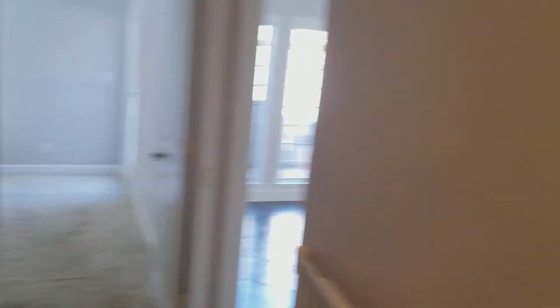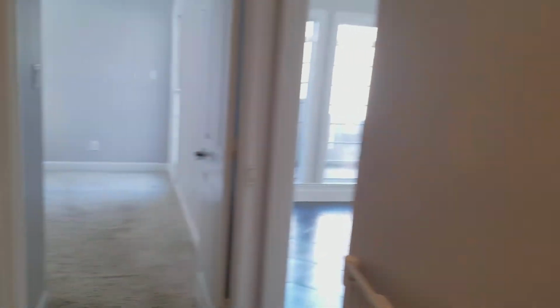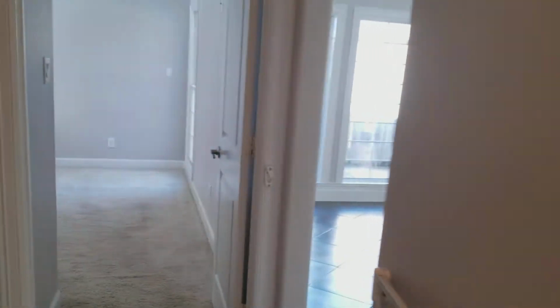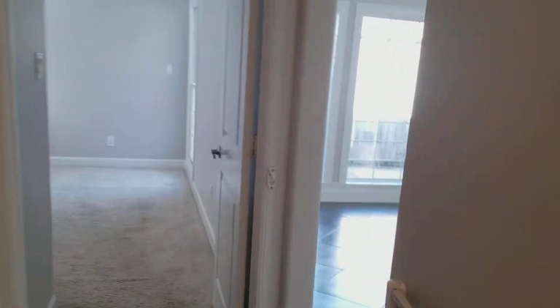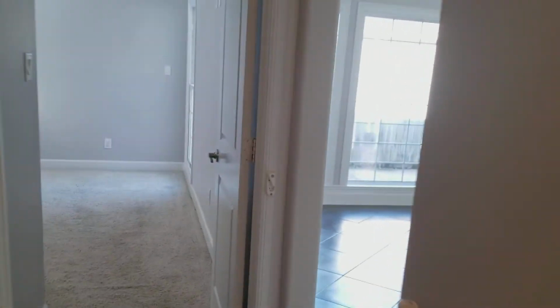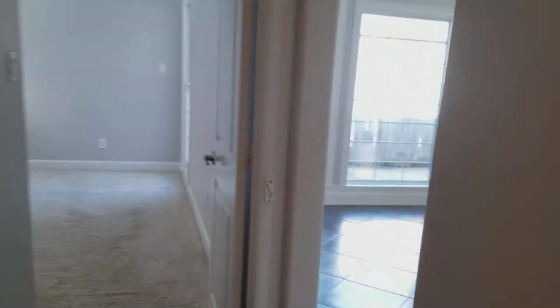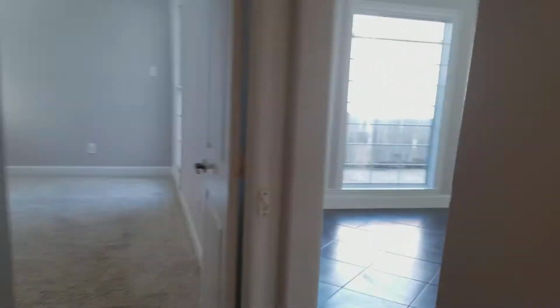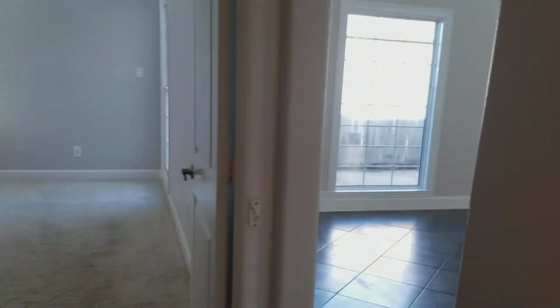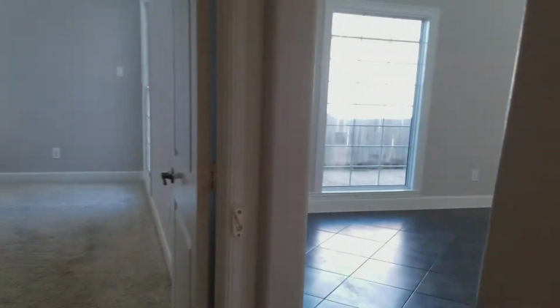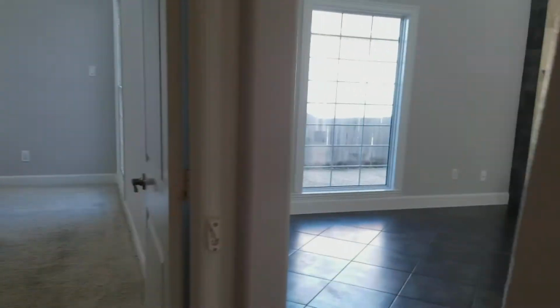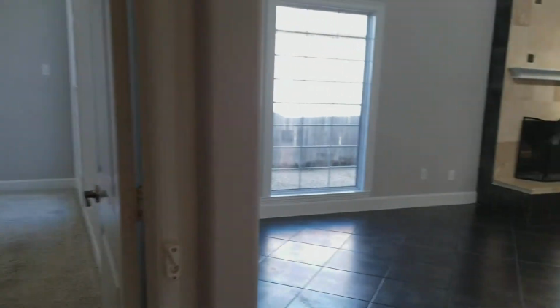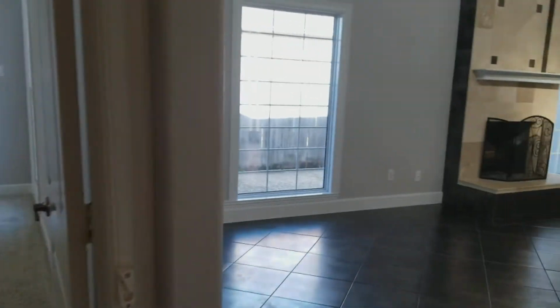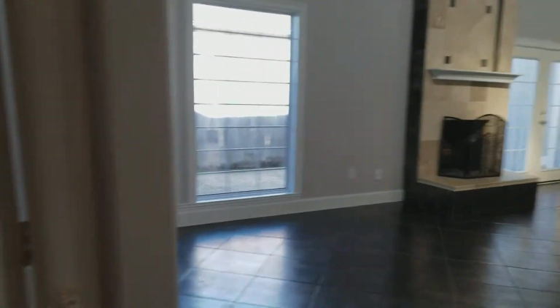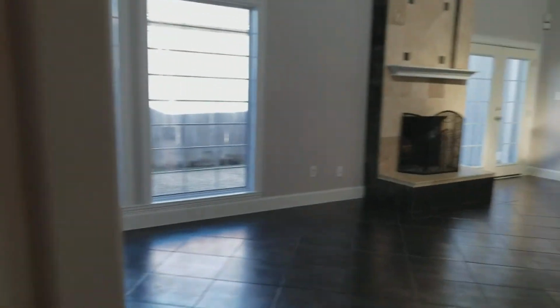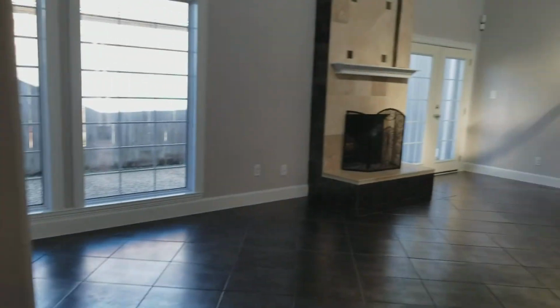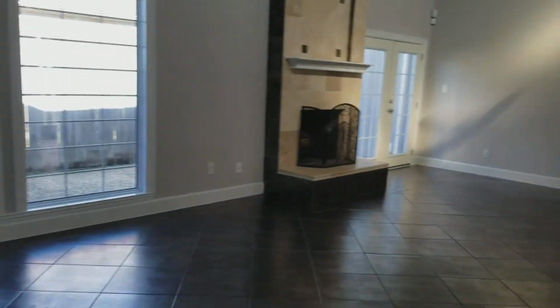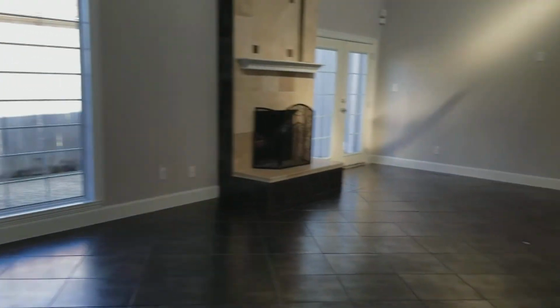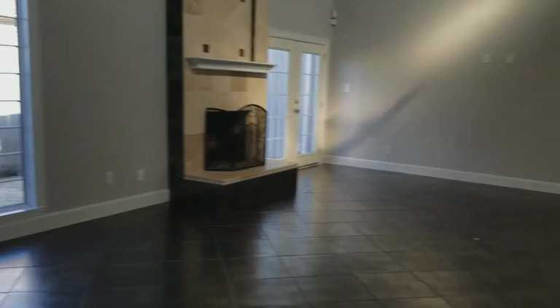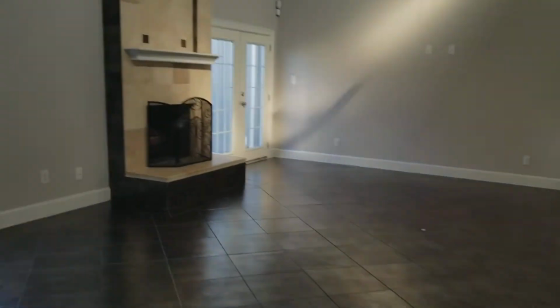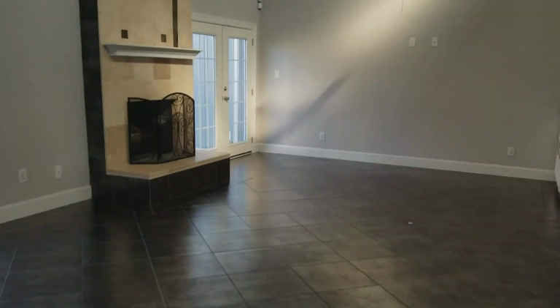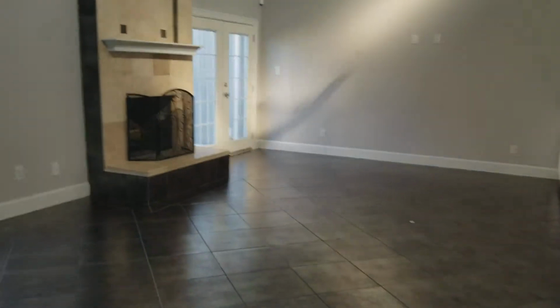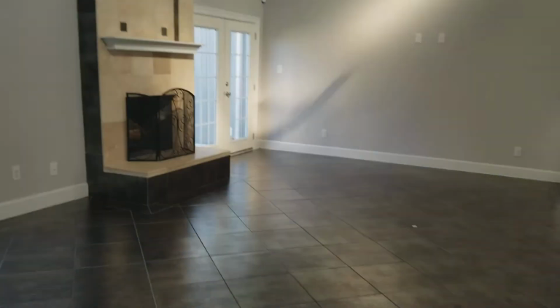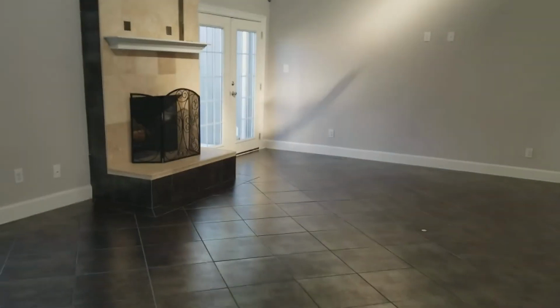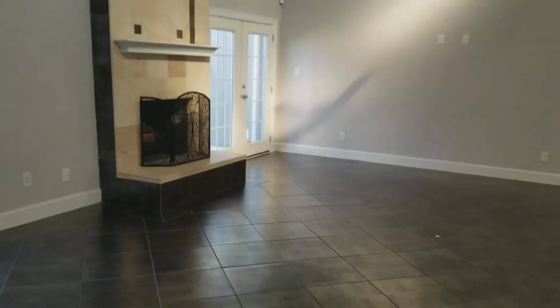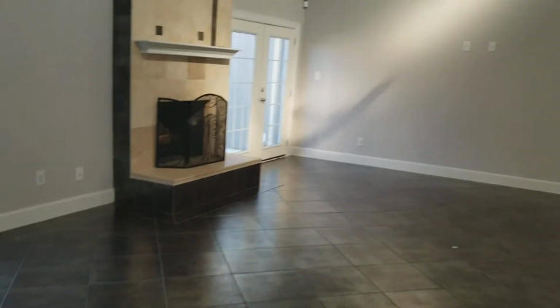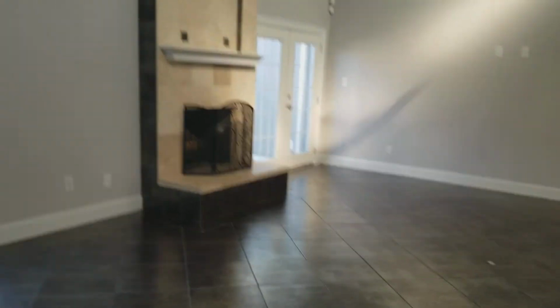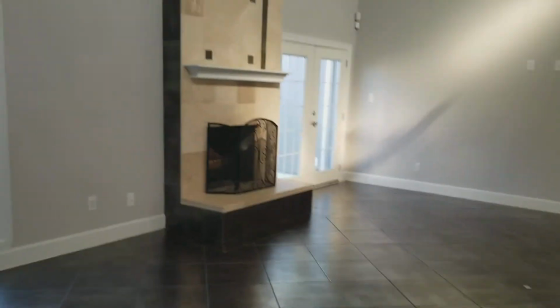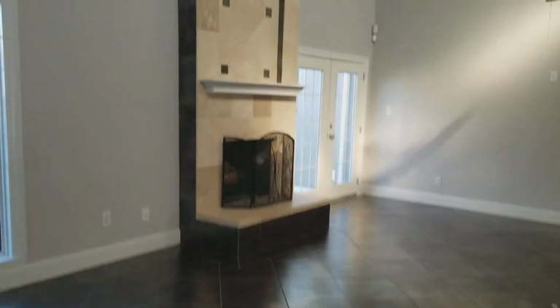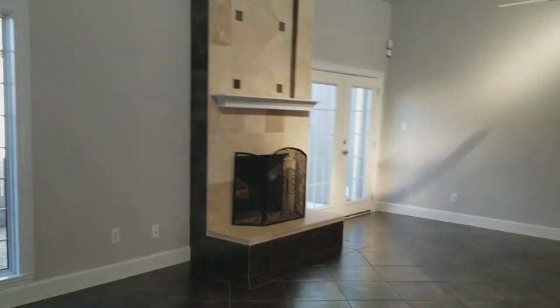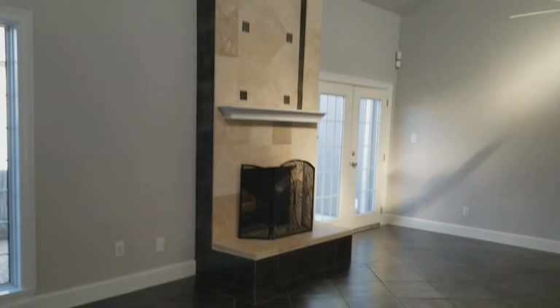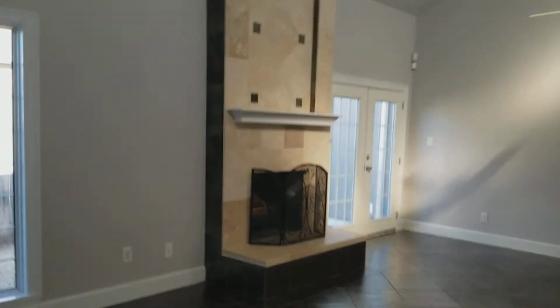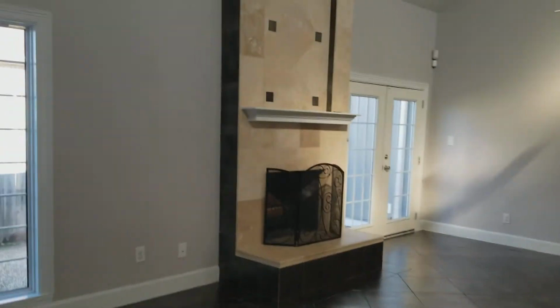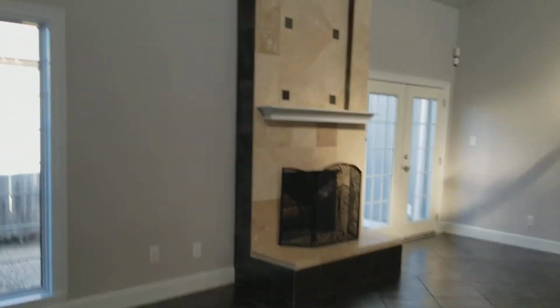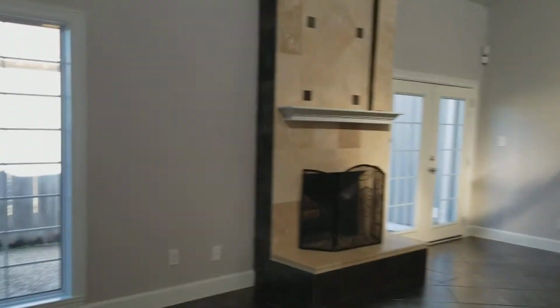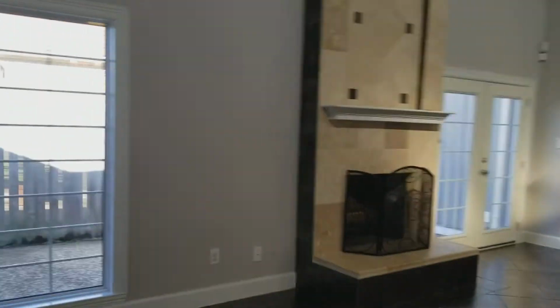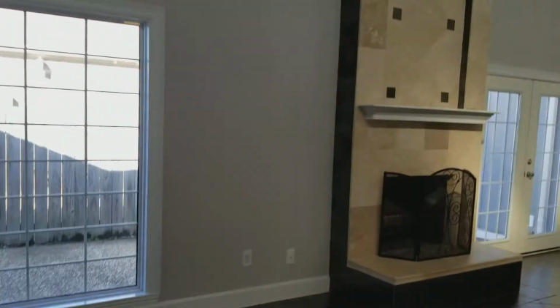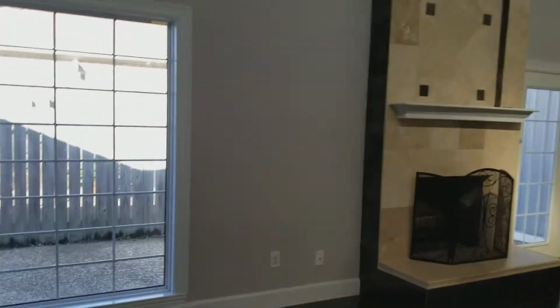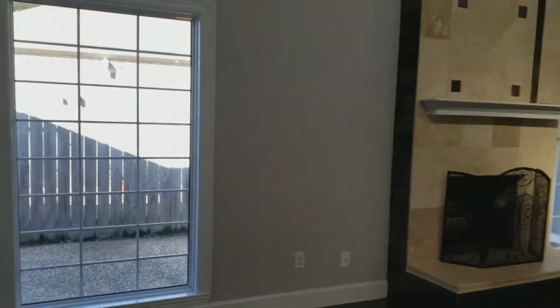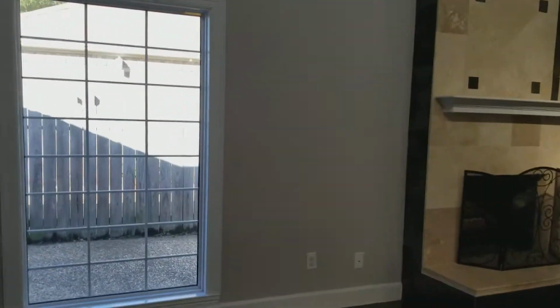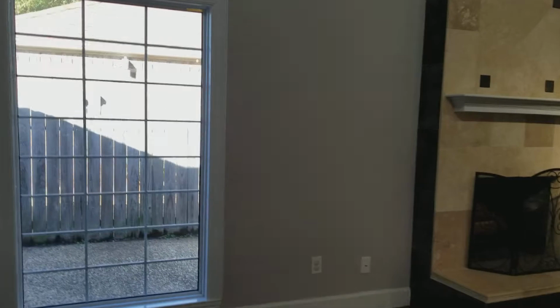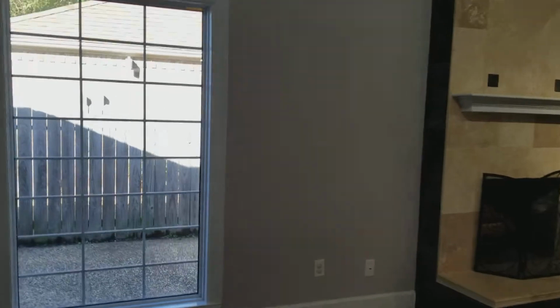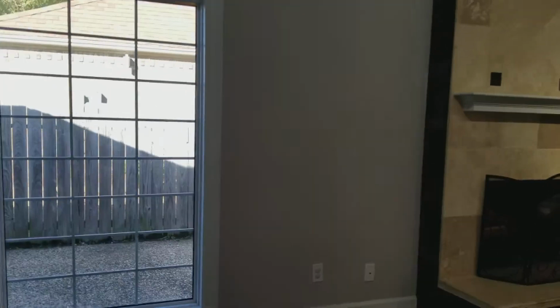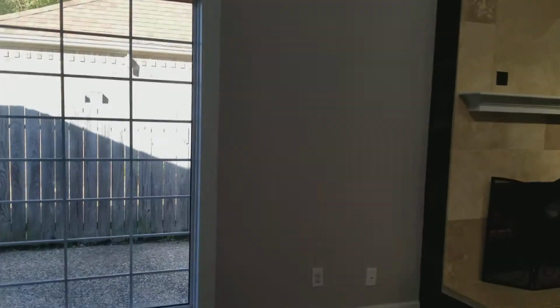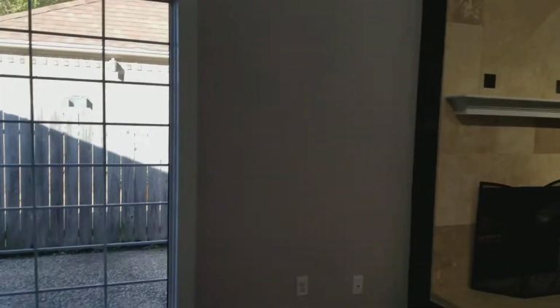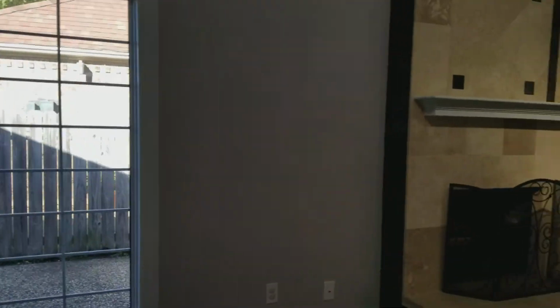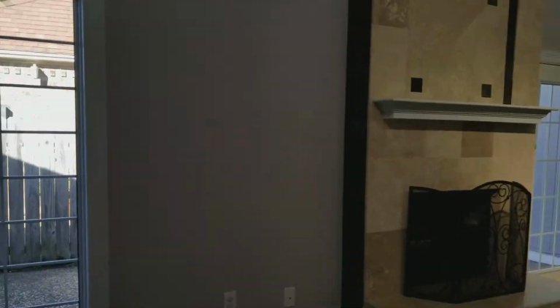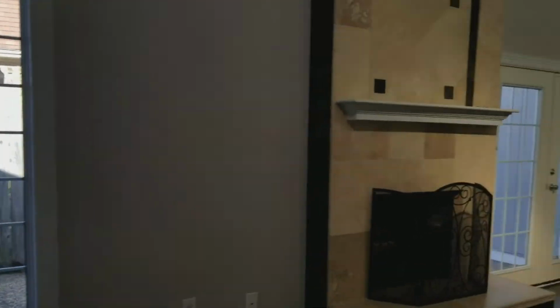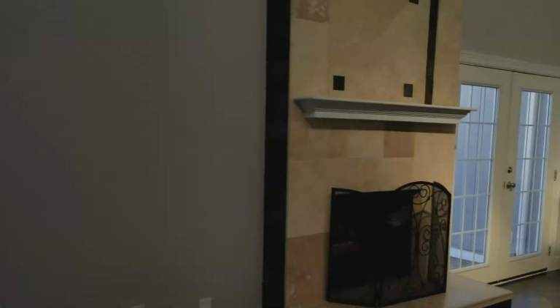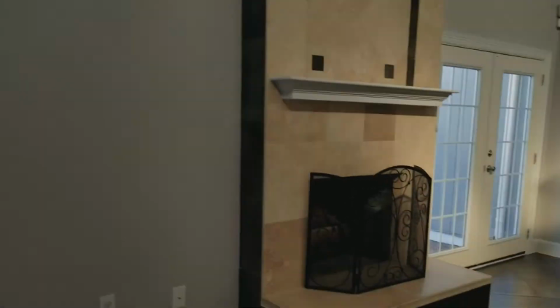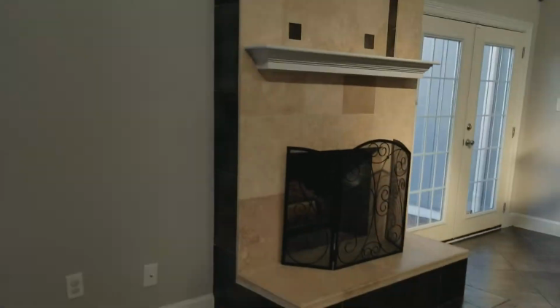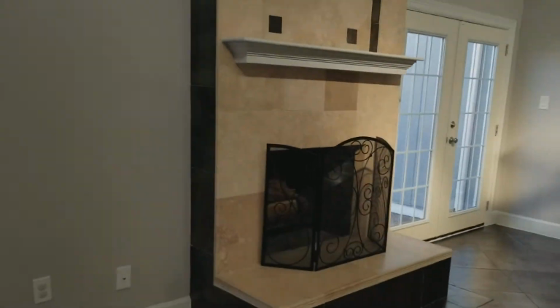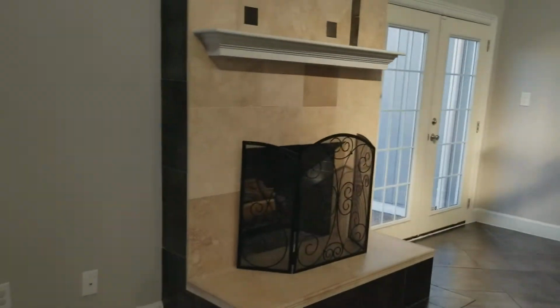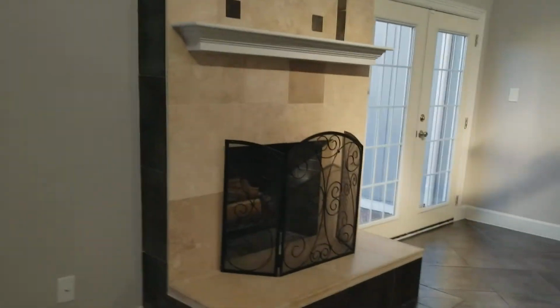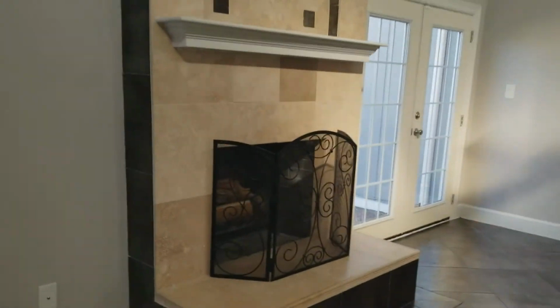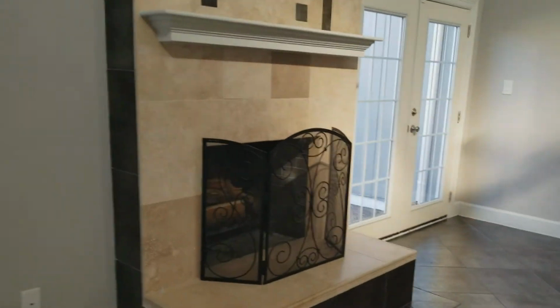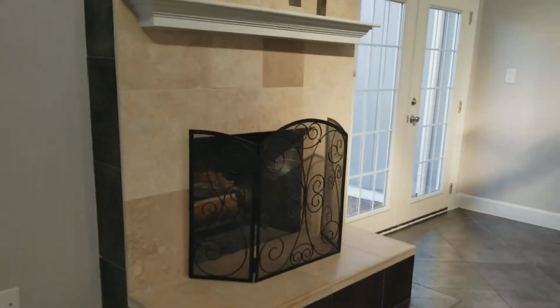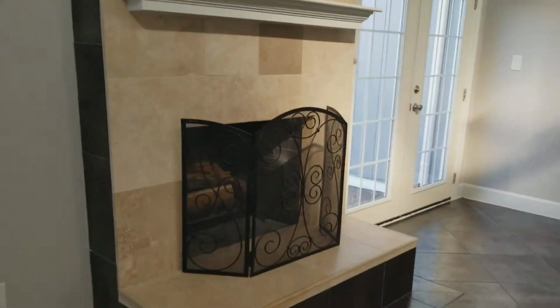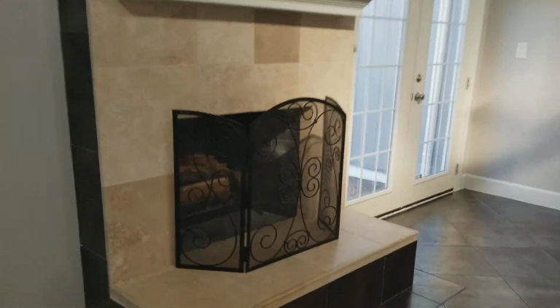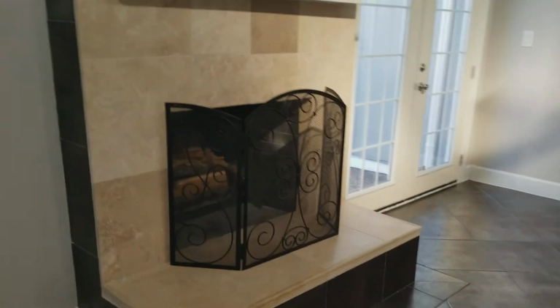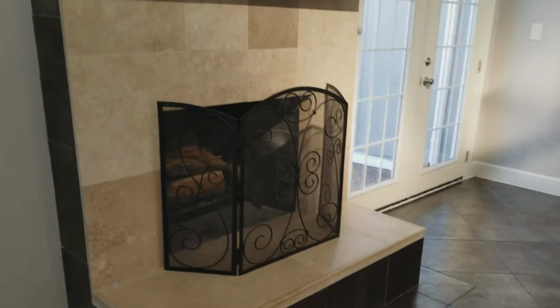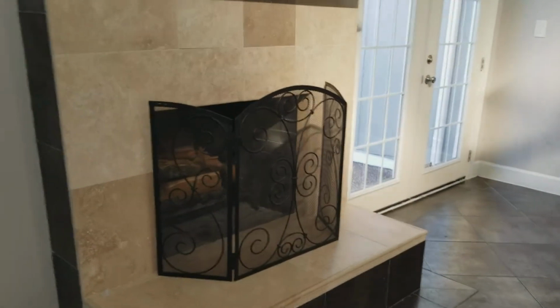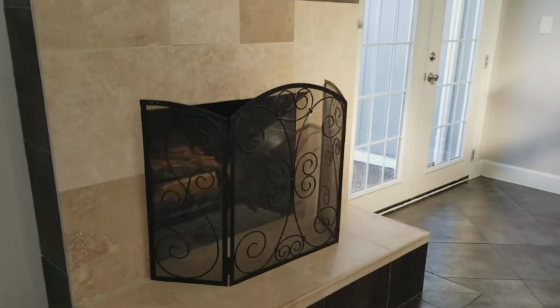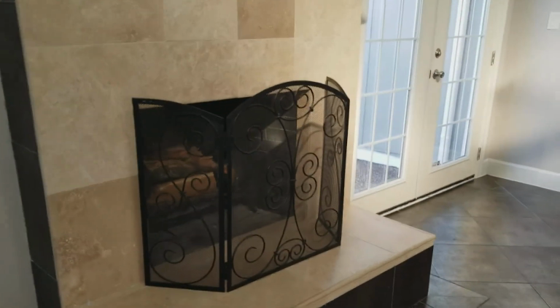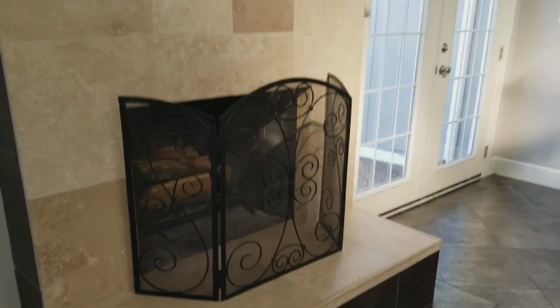That is going to be the tour of this house. If you're interested, please get in touch with me — William Jenkins, 409-526-9439. Hope you have a super day!